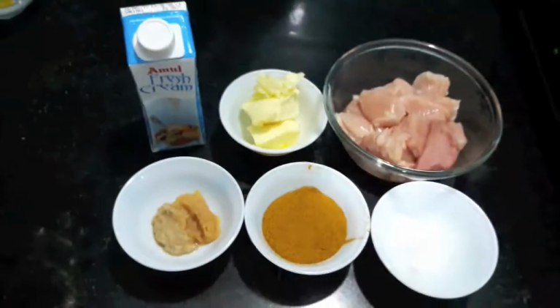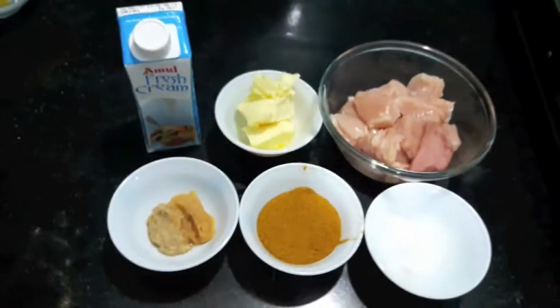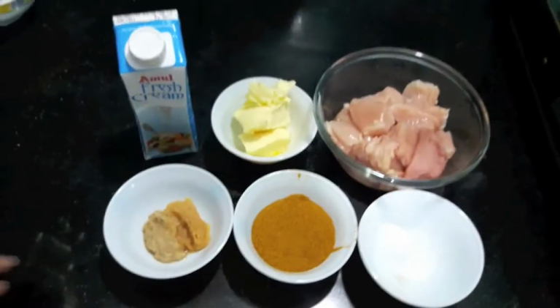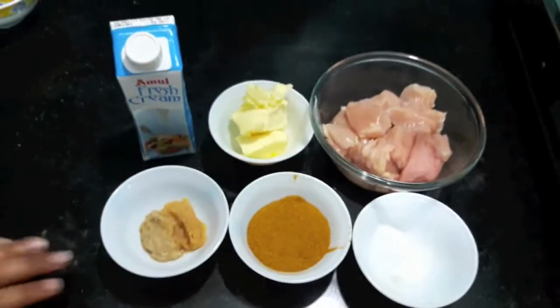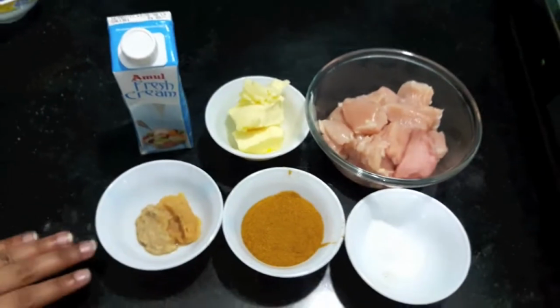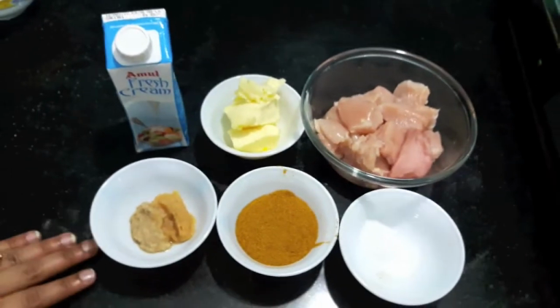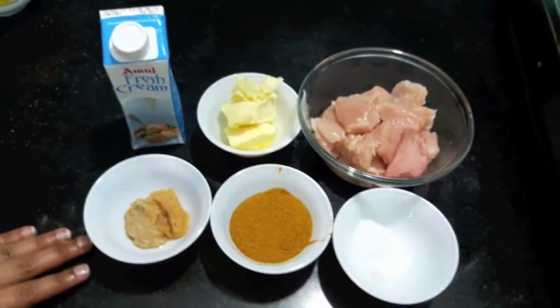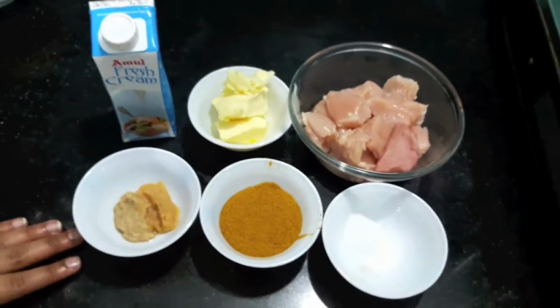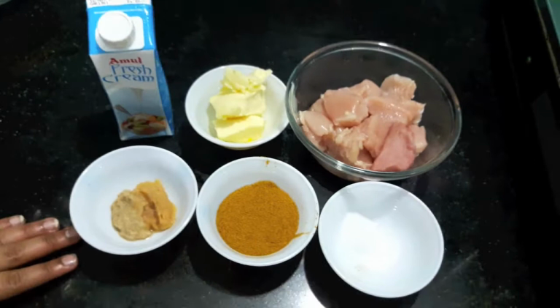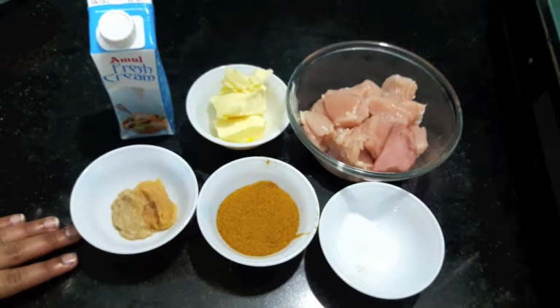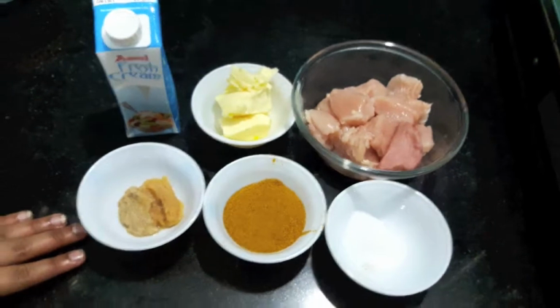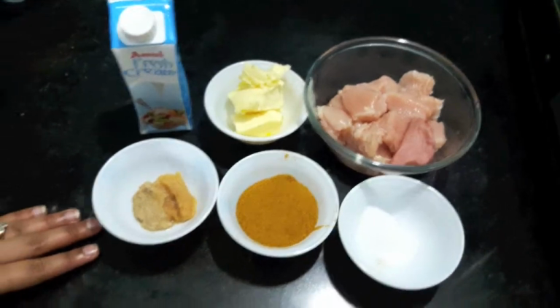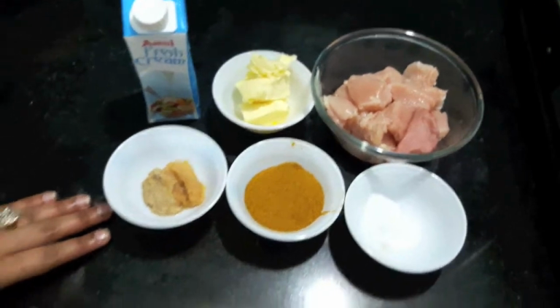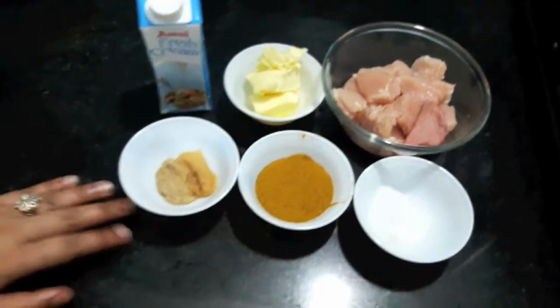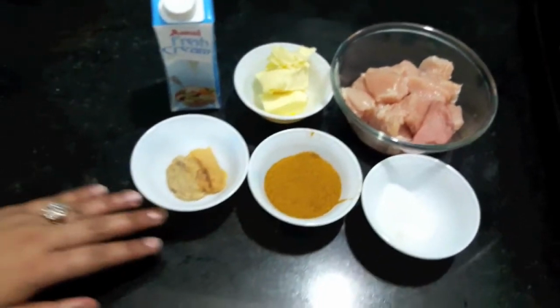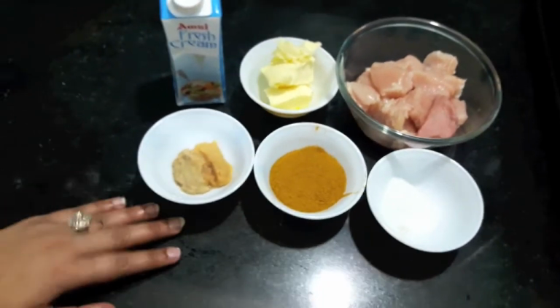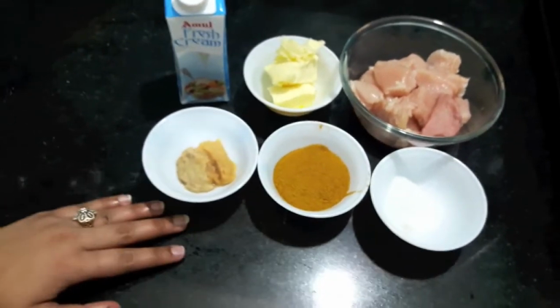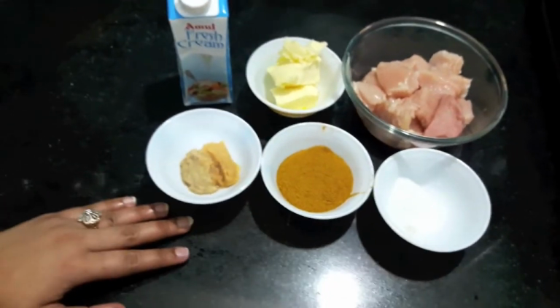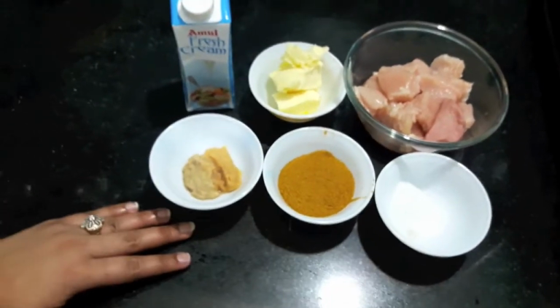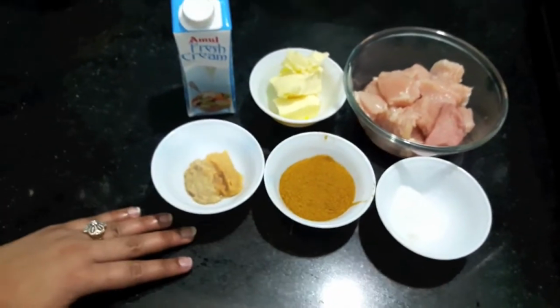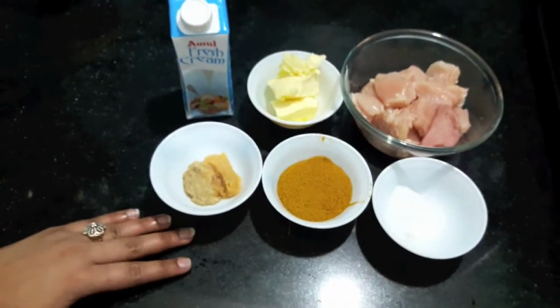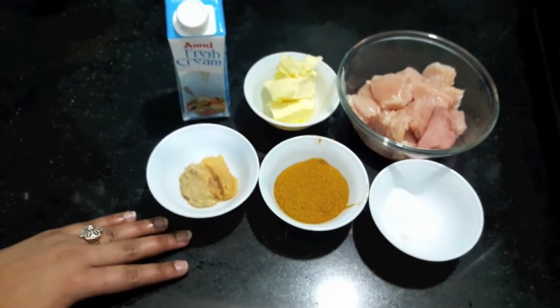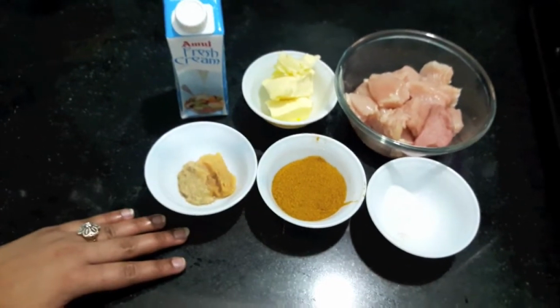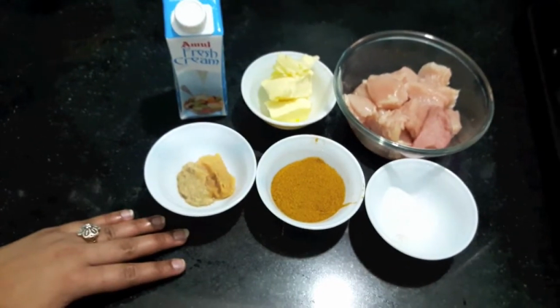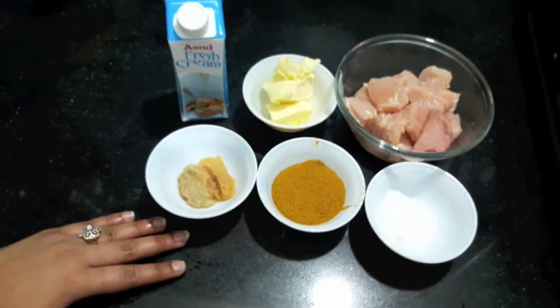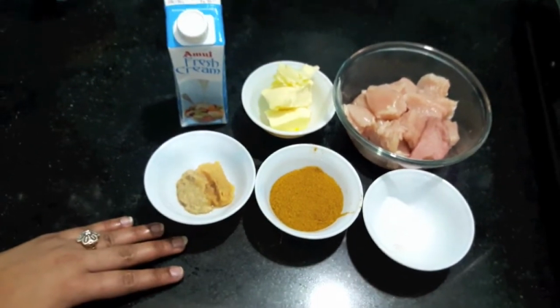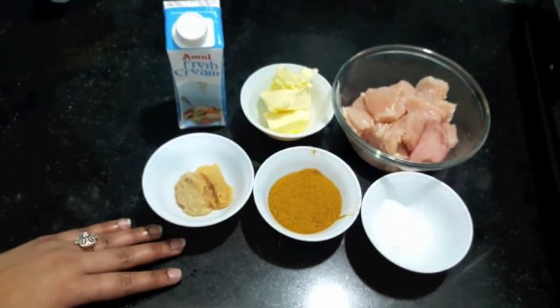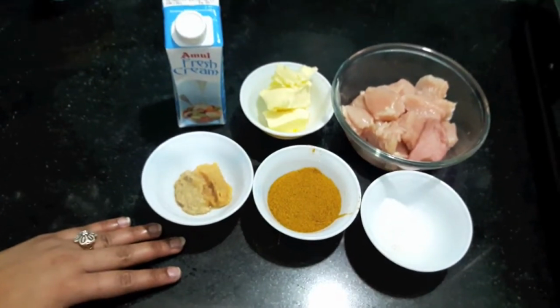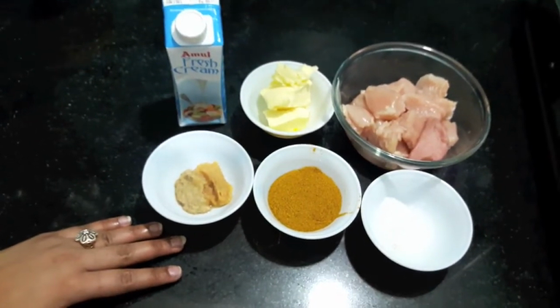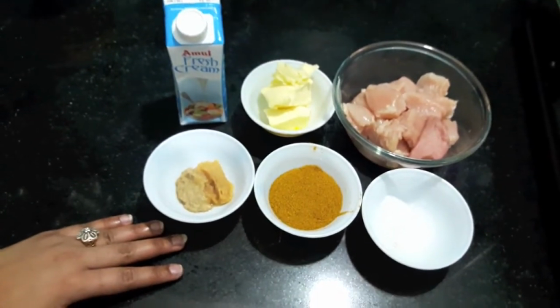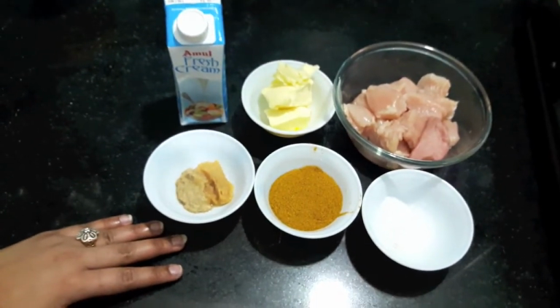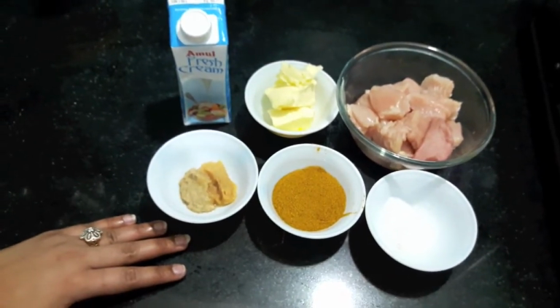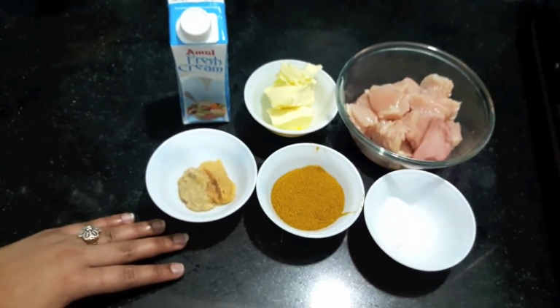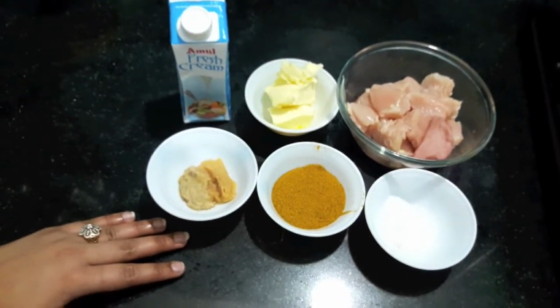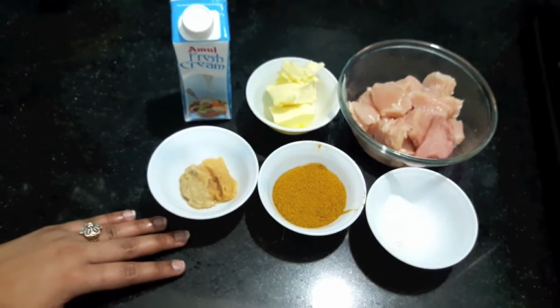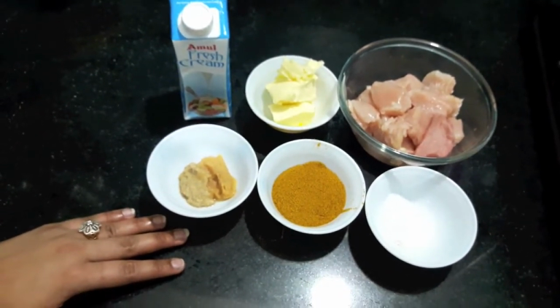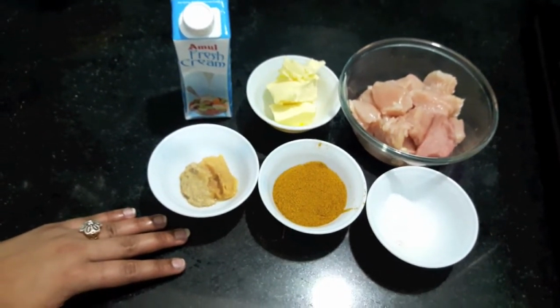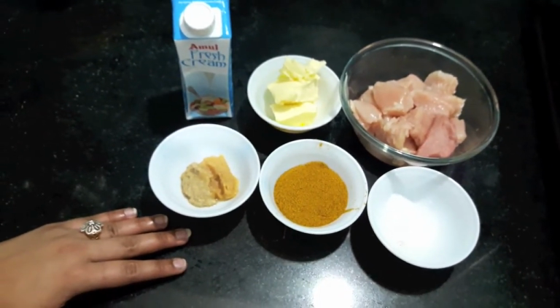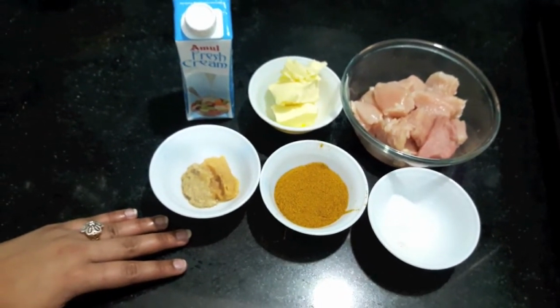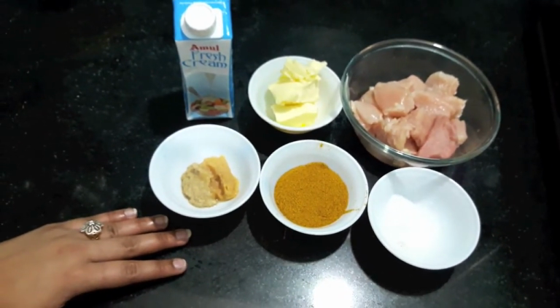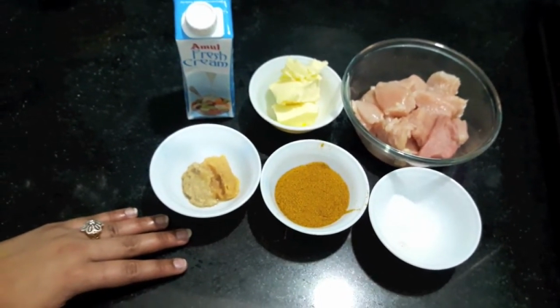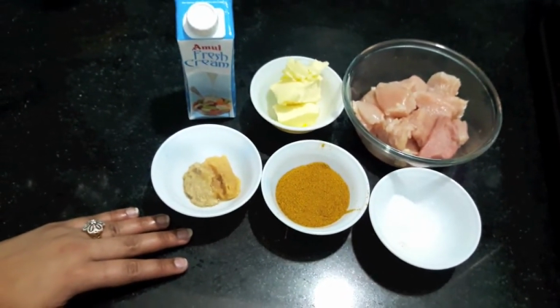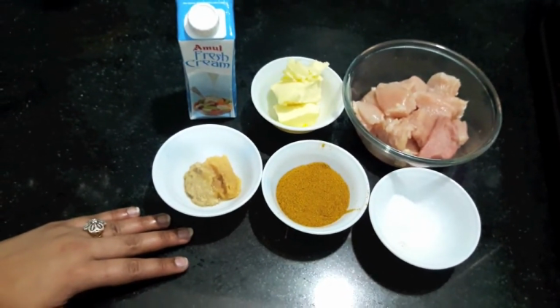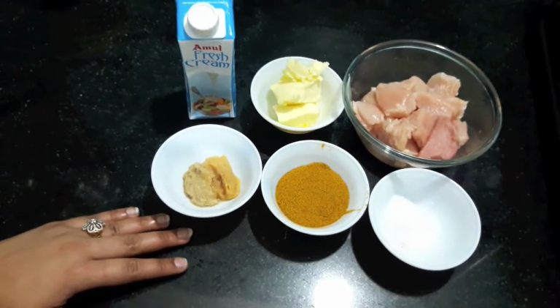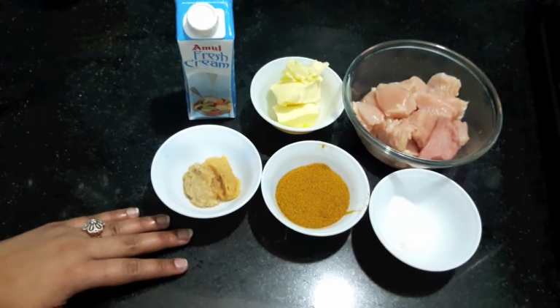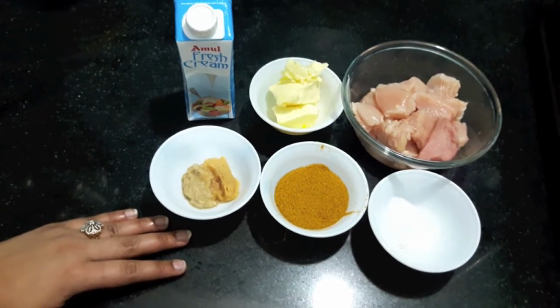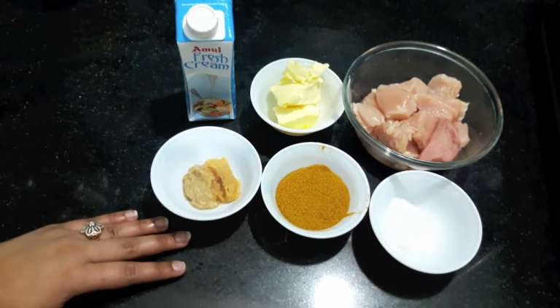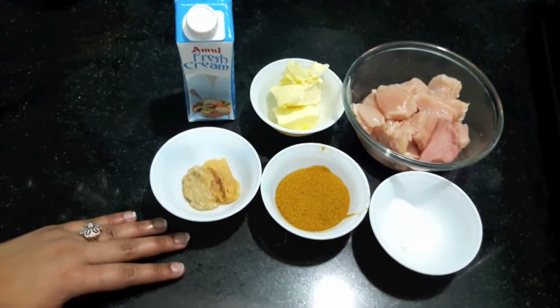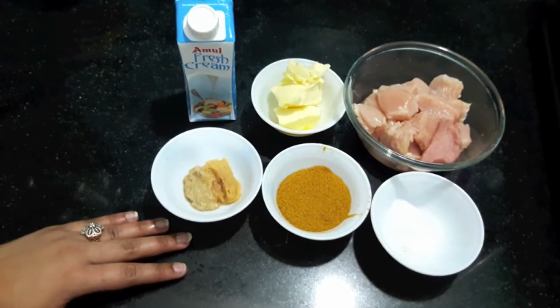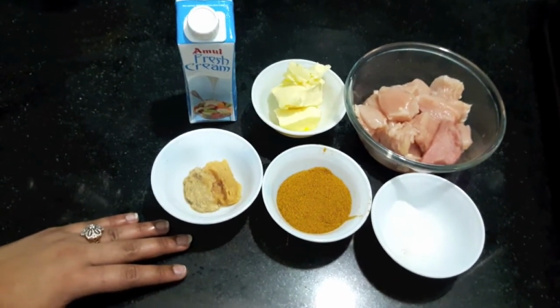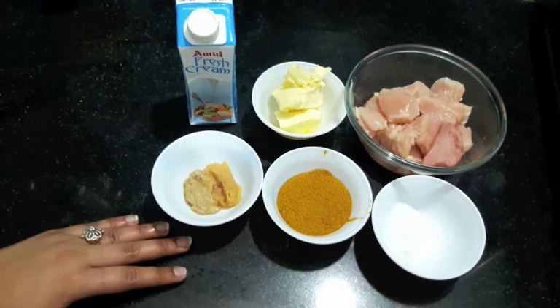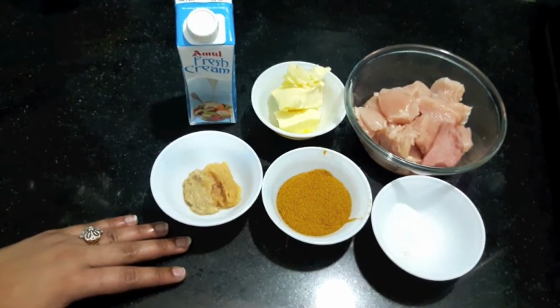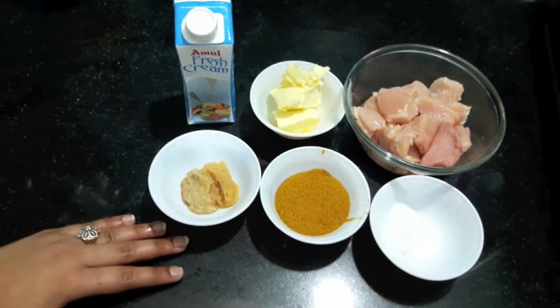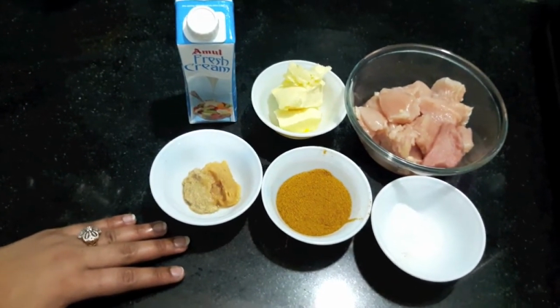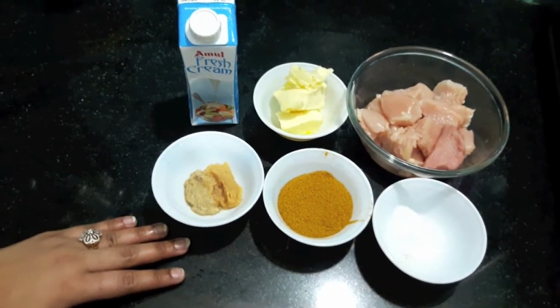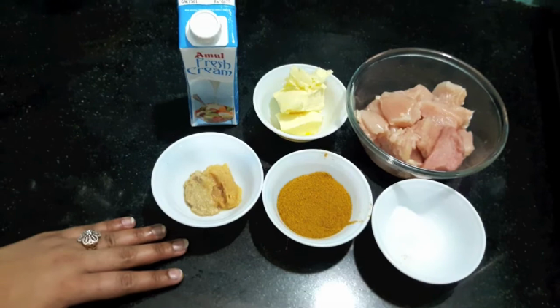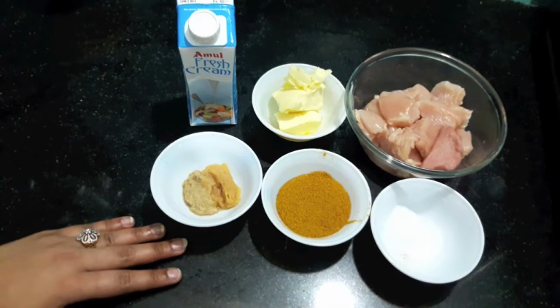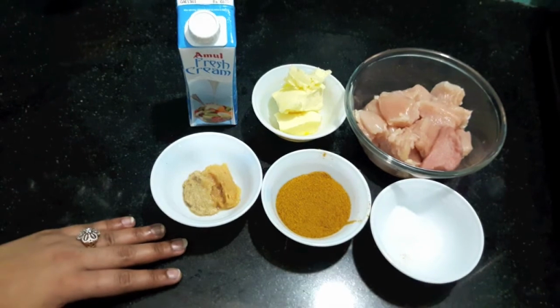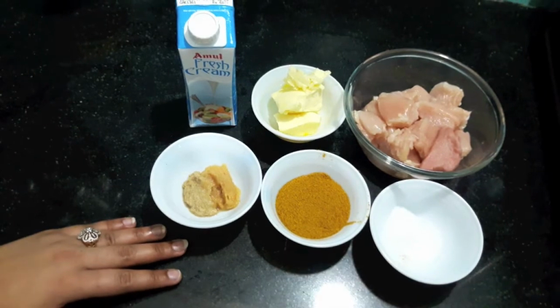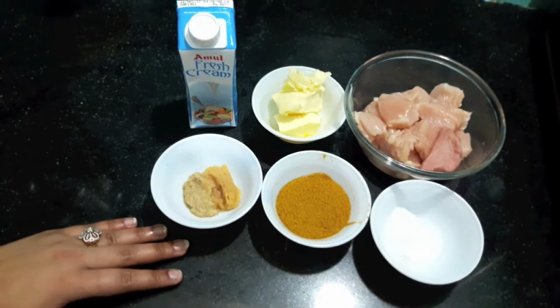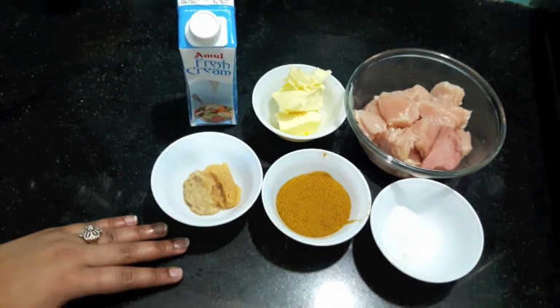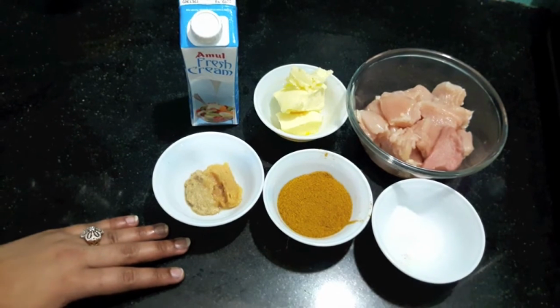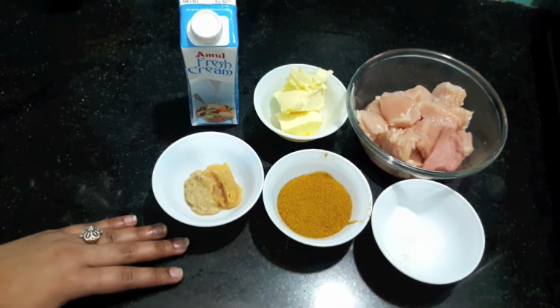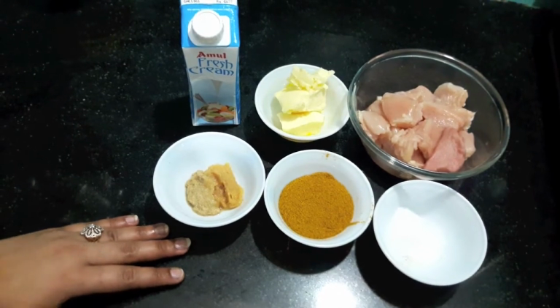Hello and welcome to my channel Shifa's Kitchen. Today I am going to show you how to make Gilly Zika style Afghani Malai Tikka.